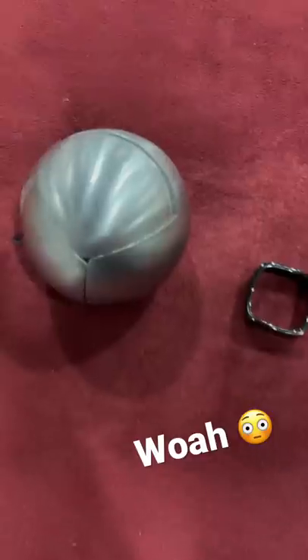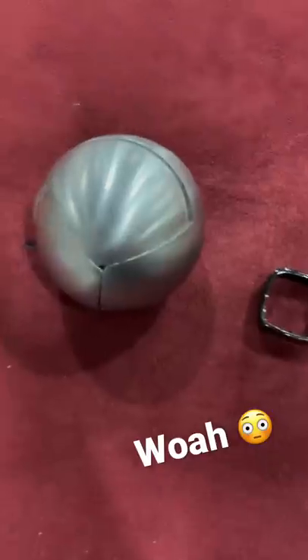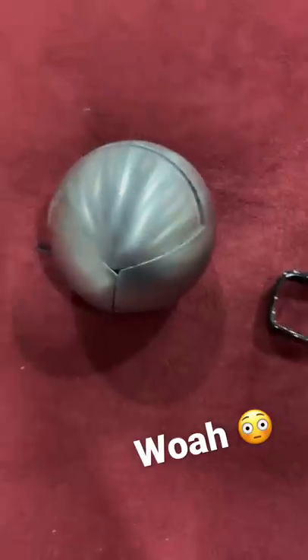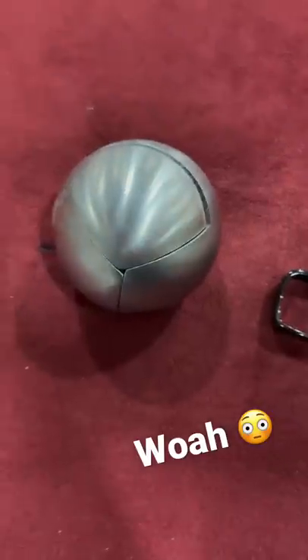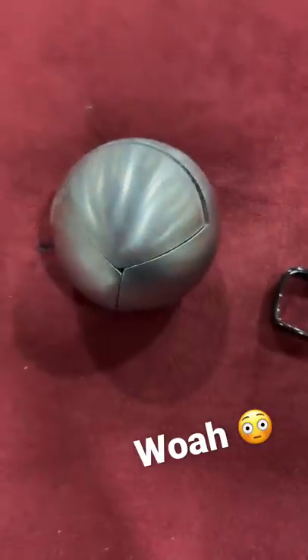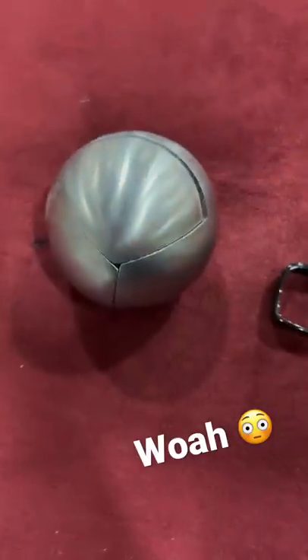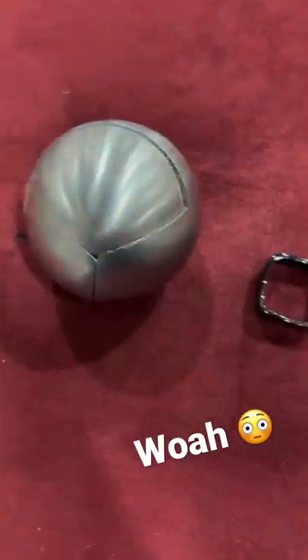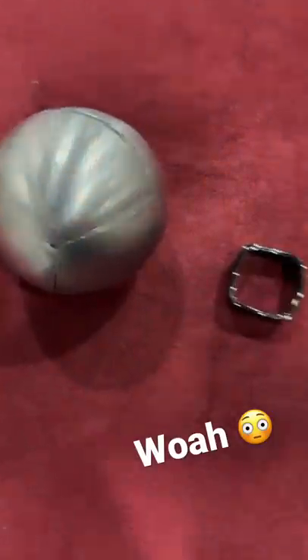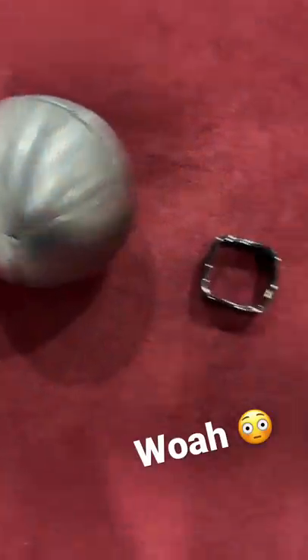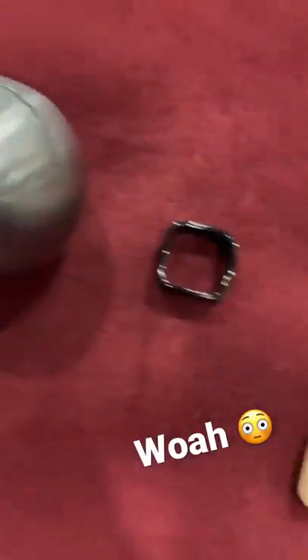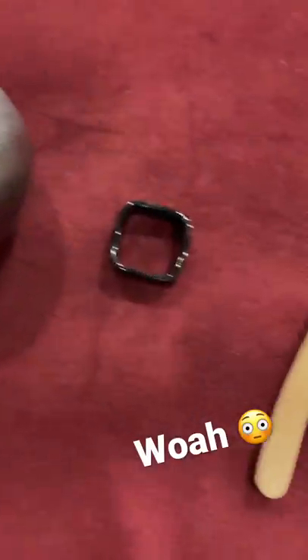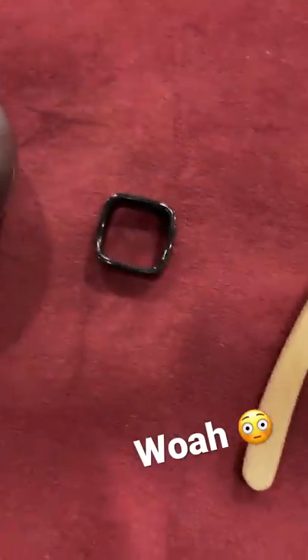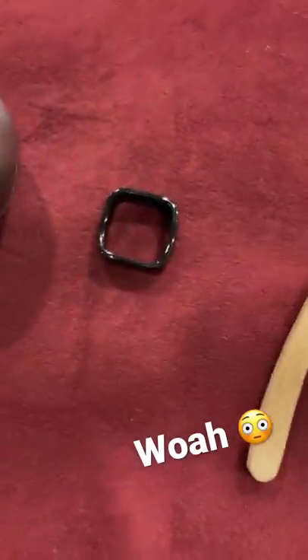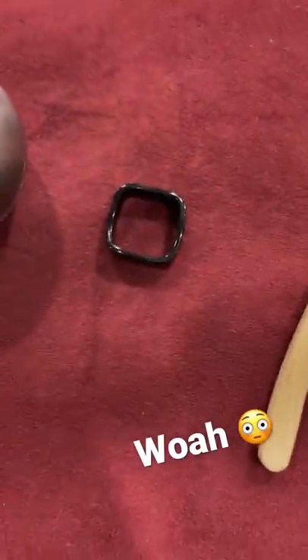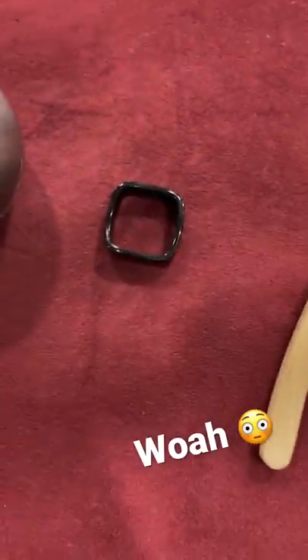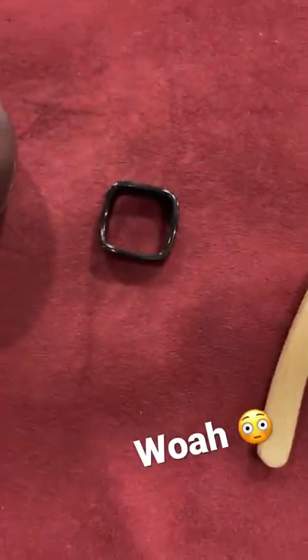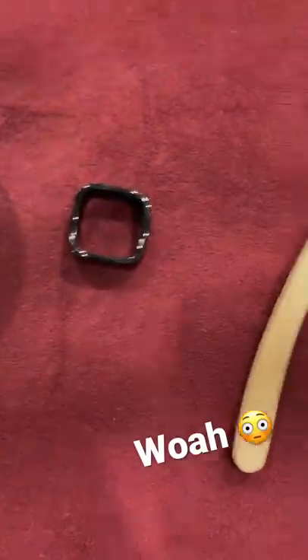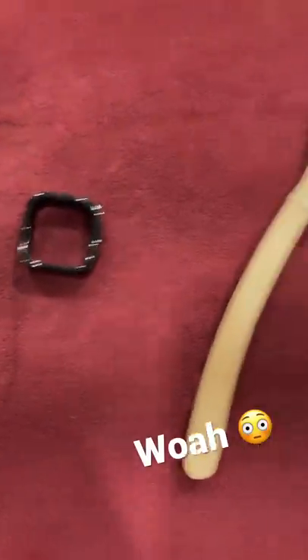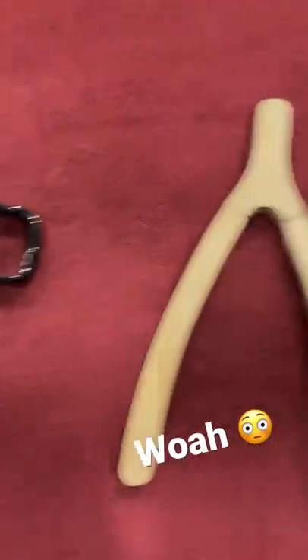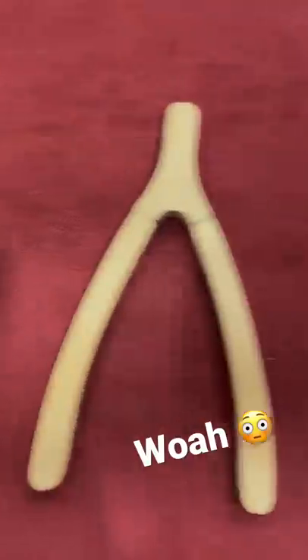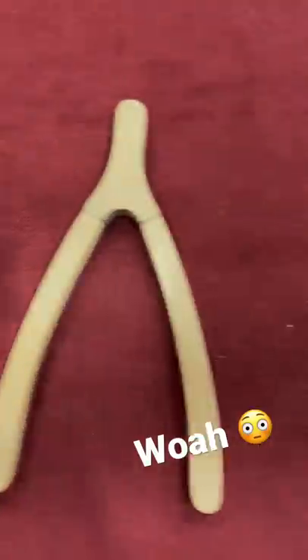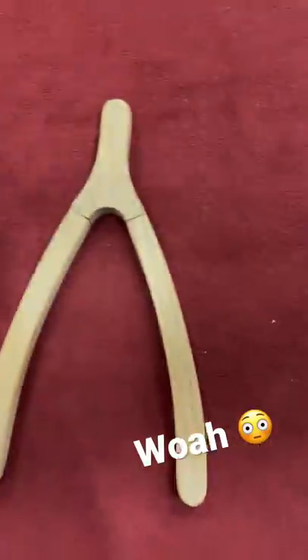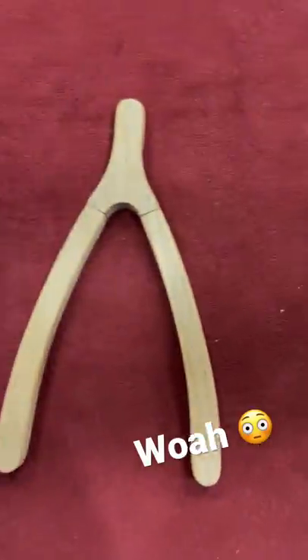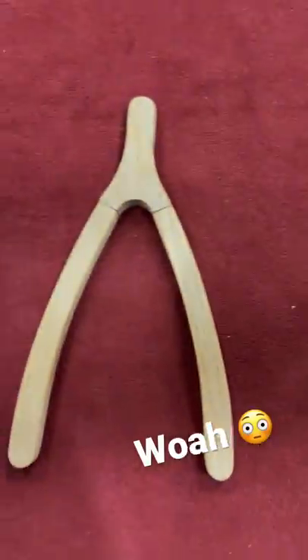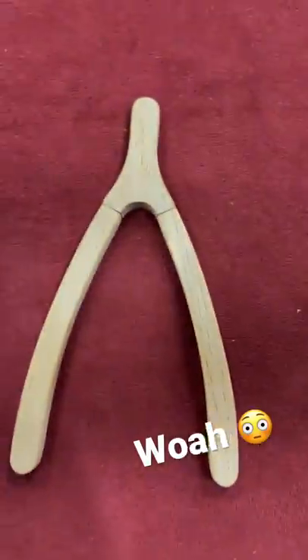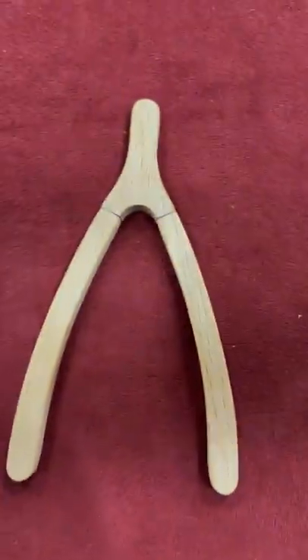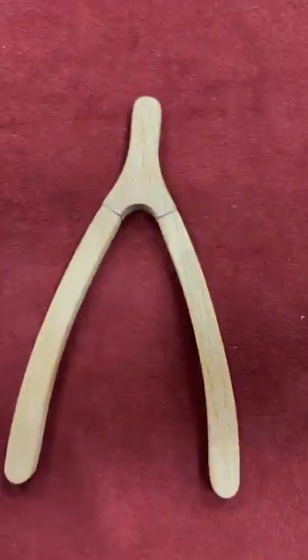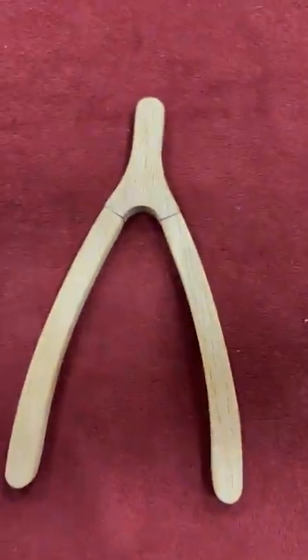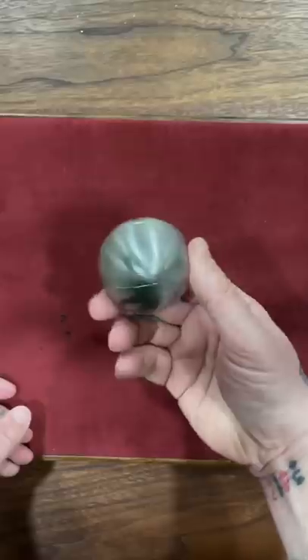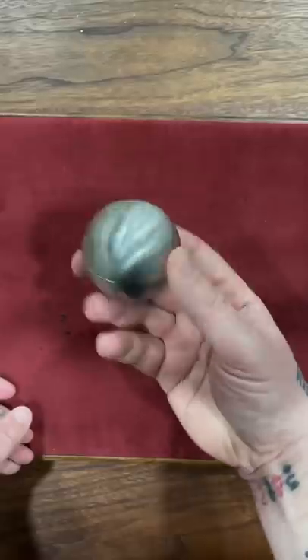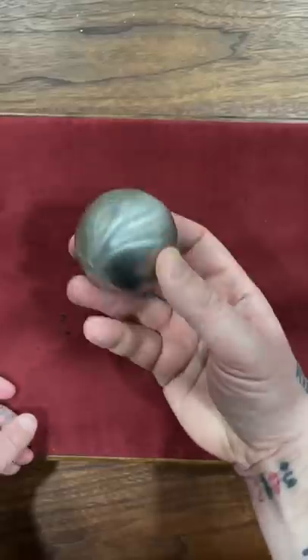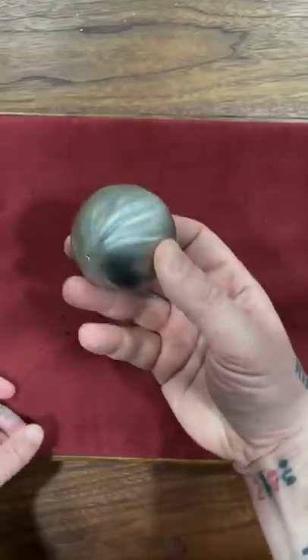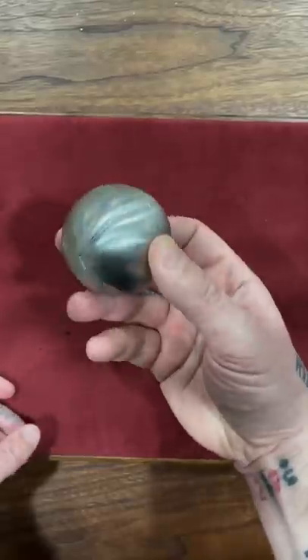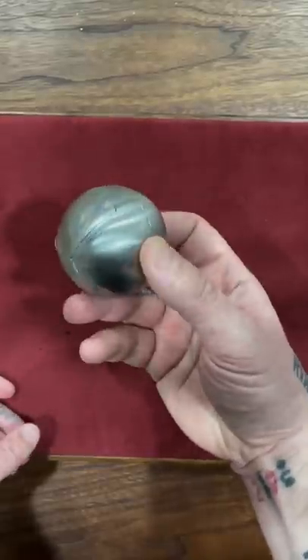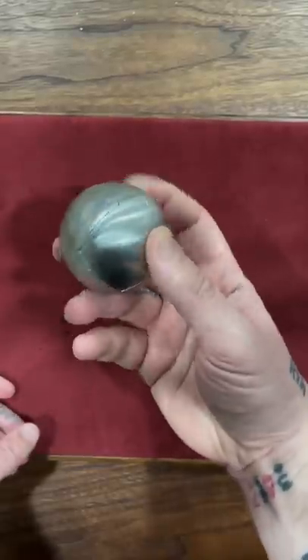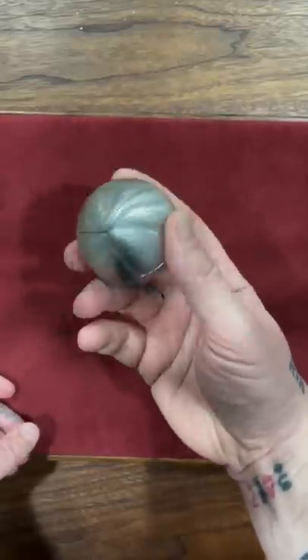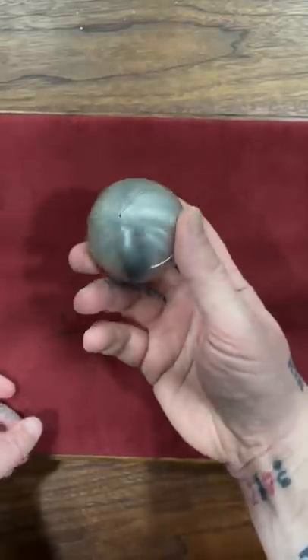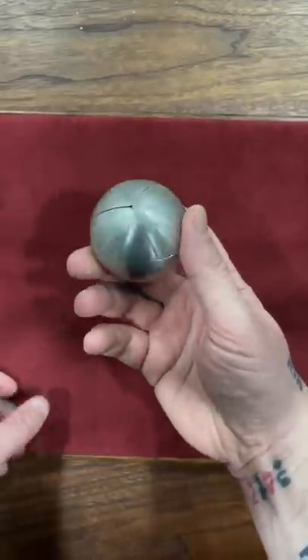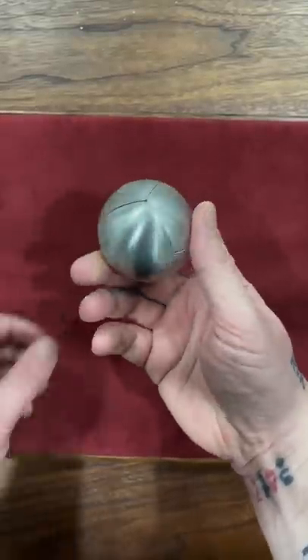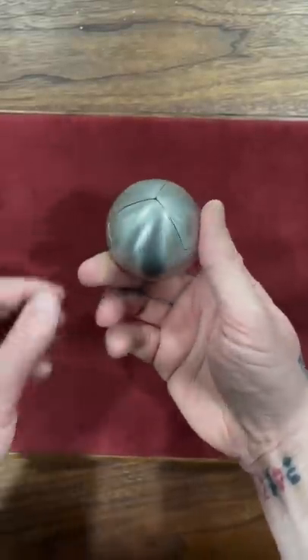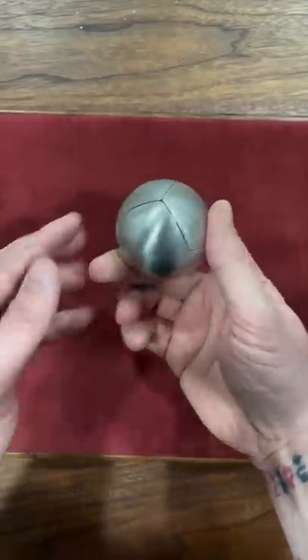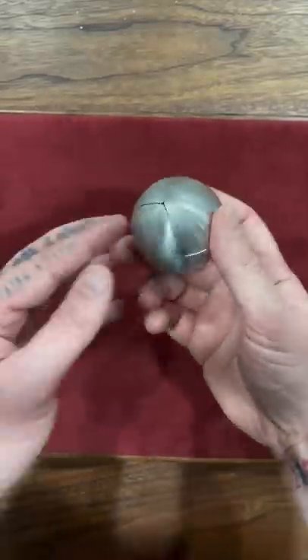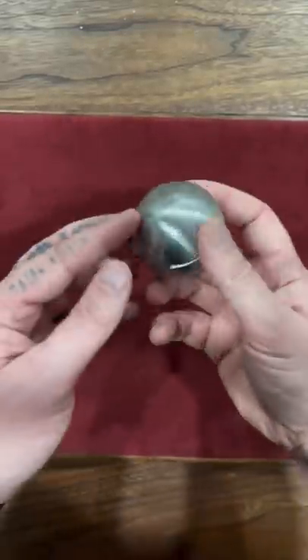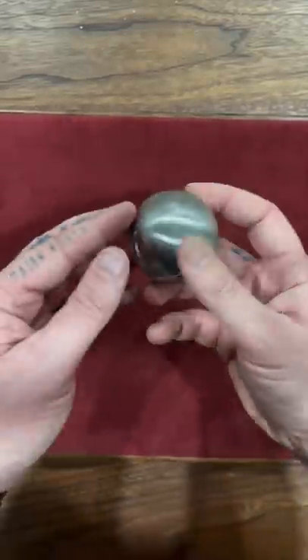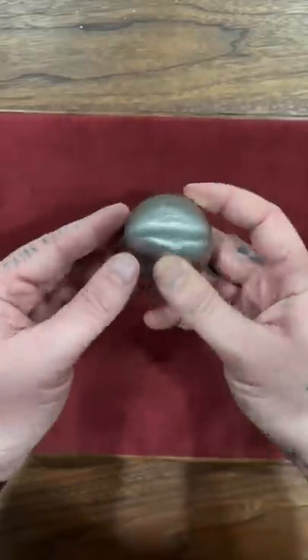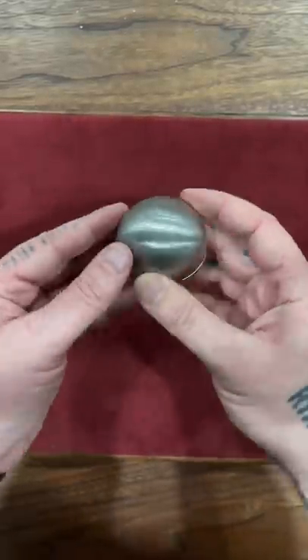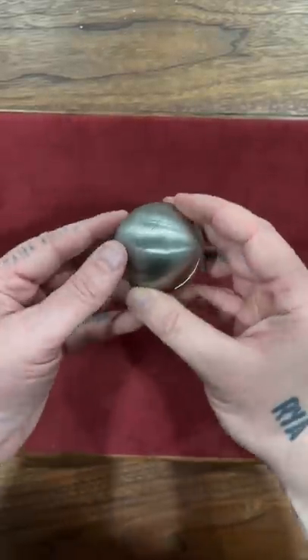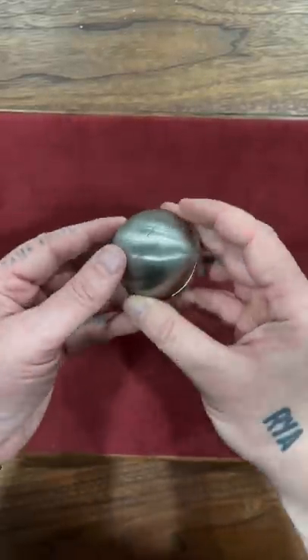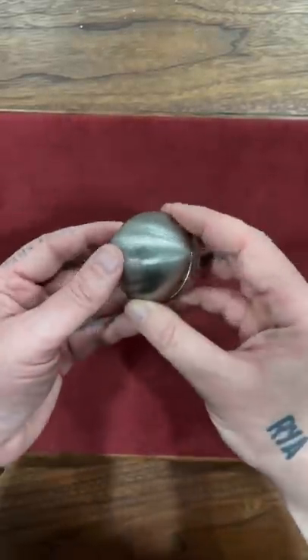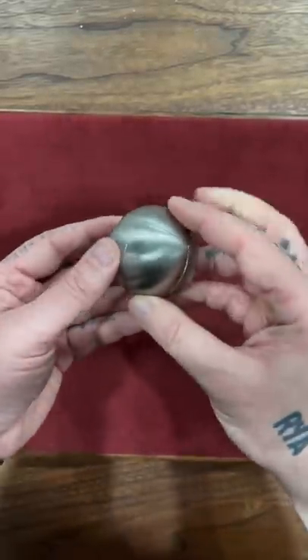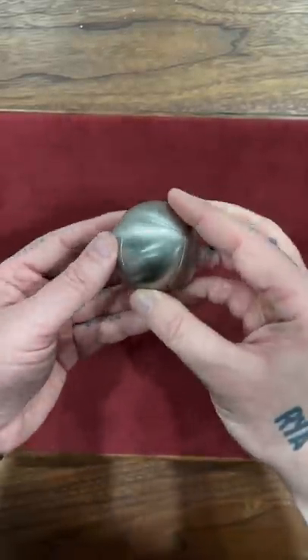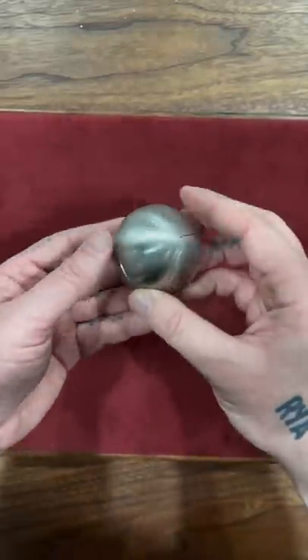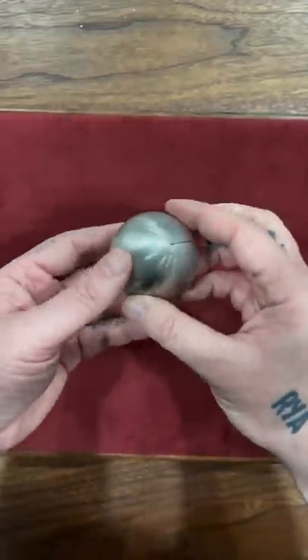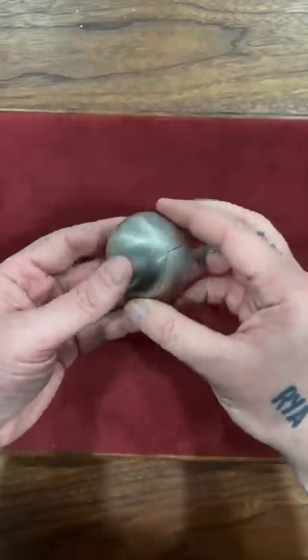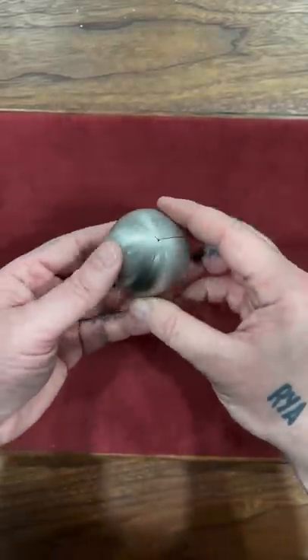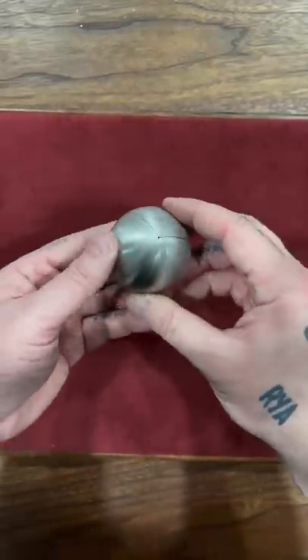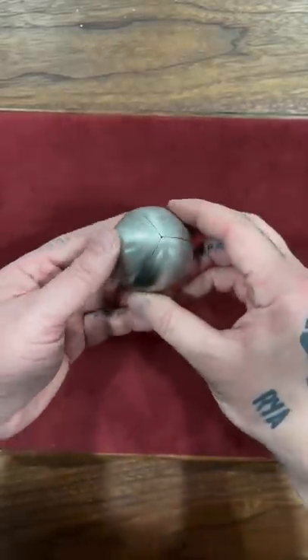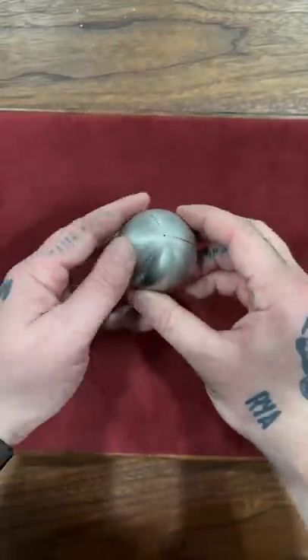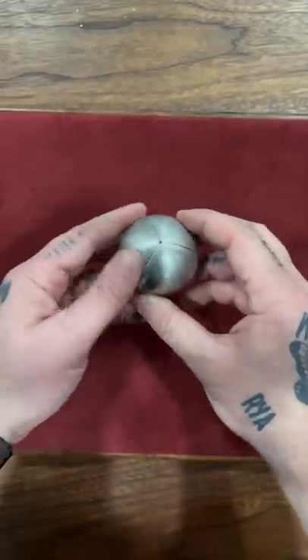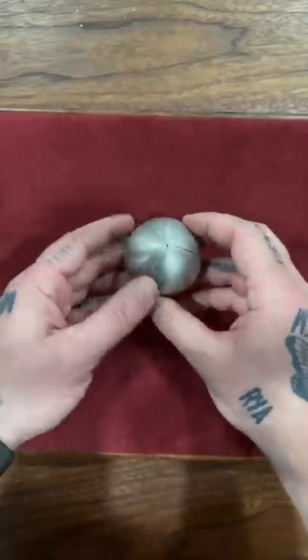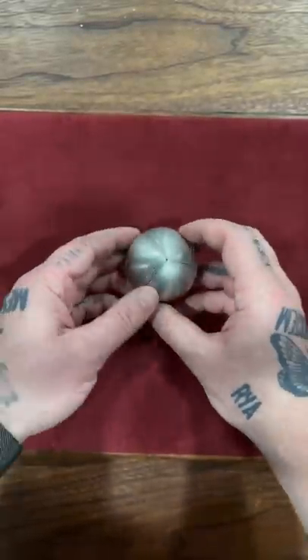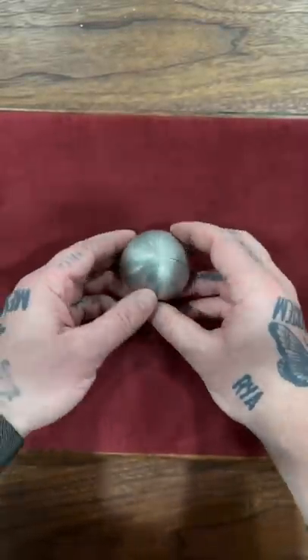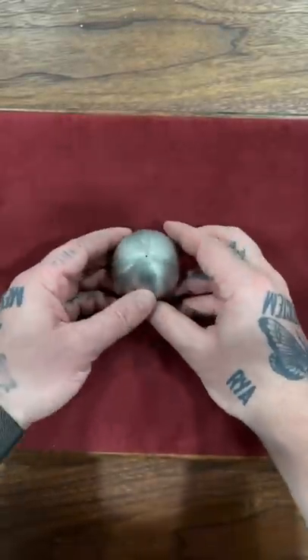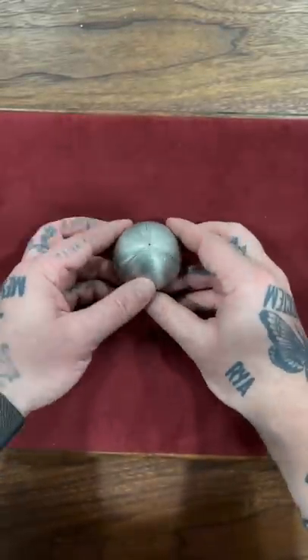Here are three bizarrely satisfying items. This sphere is a three-piece puzzle that is incredibly satisfying.